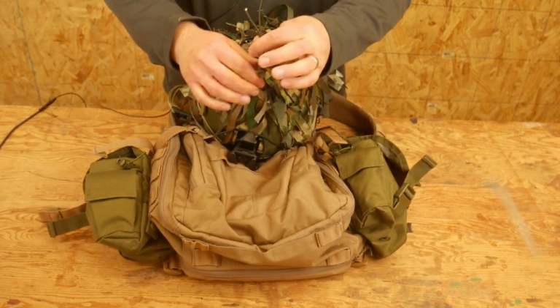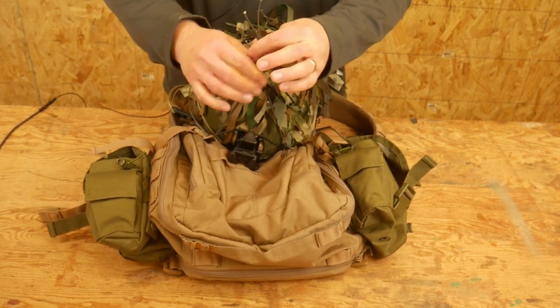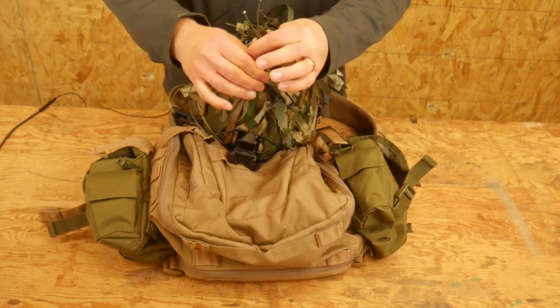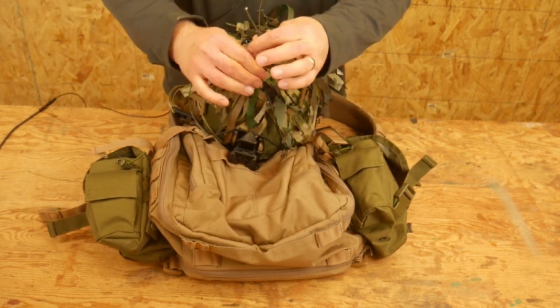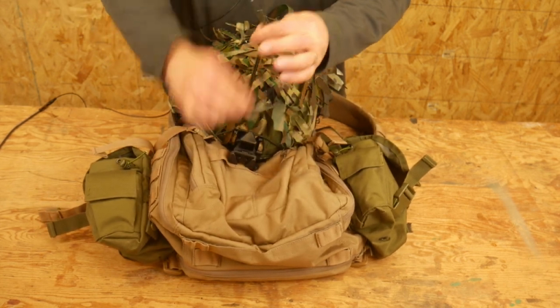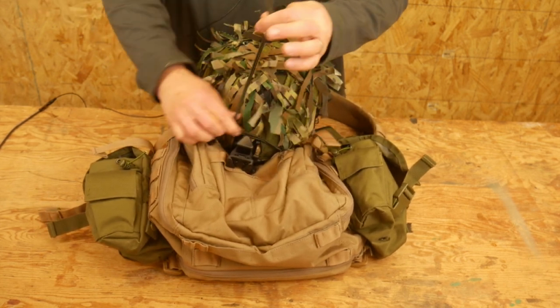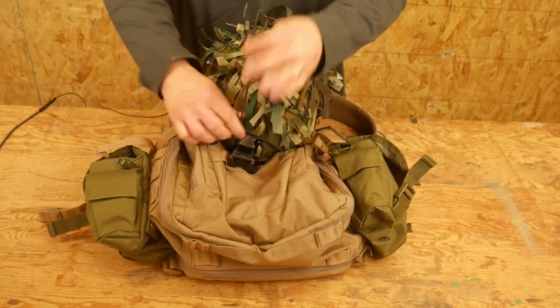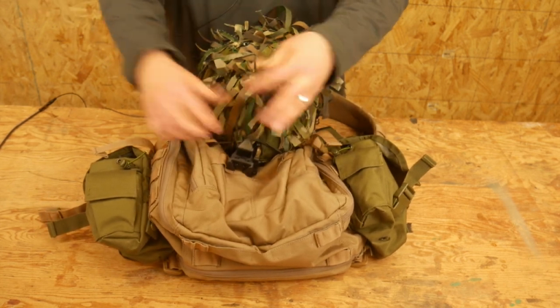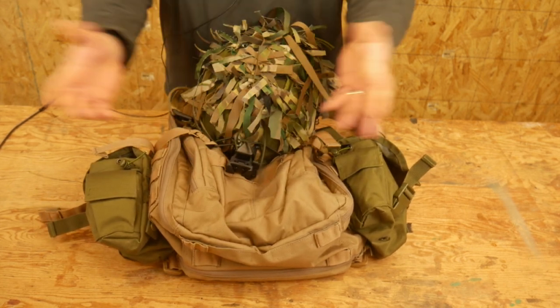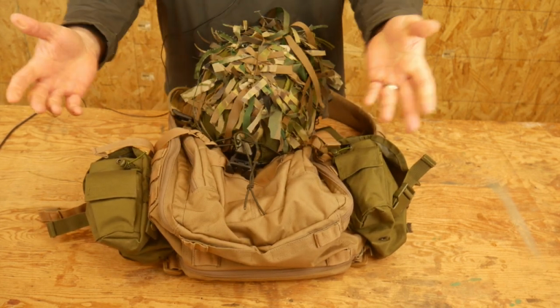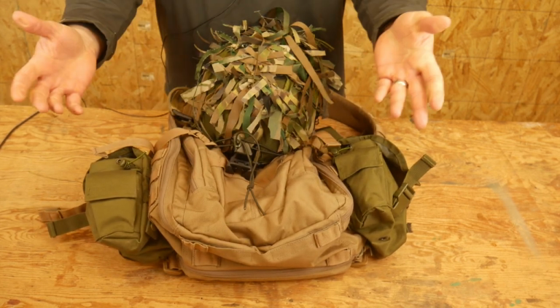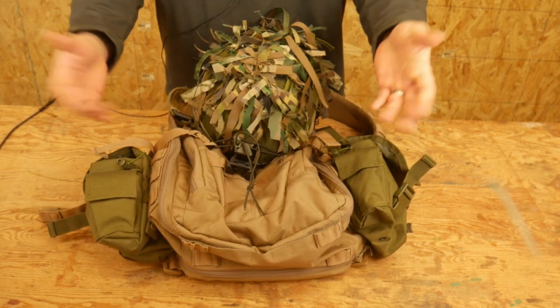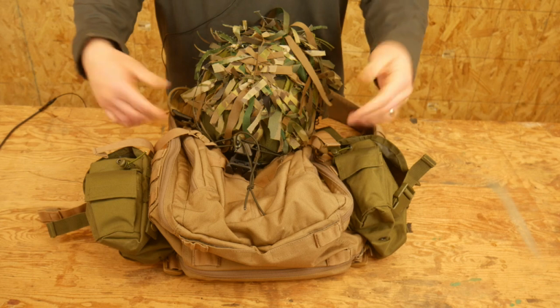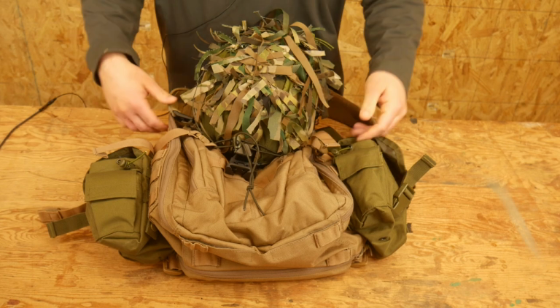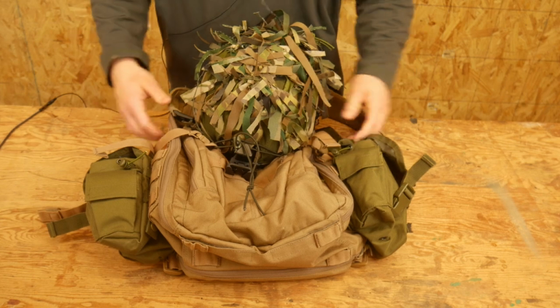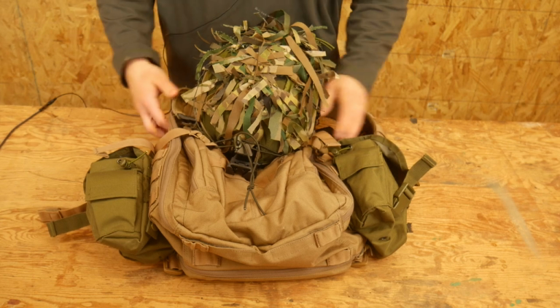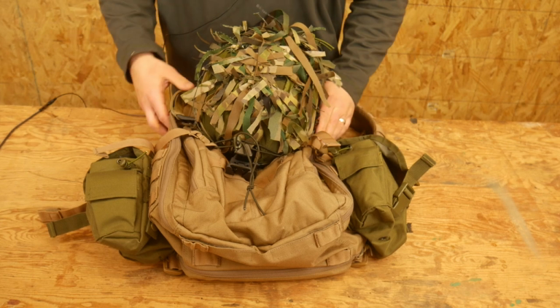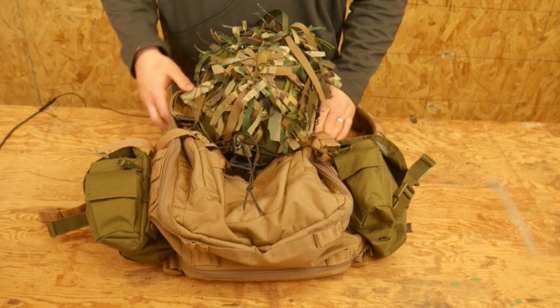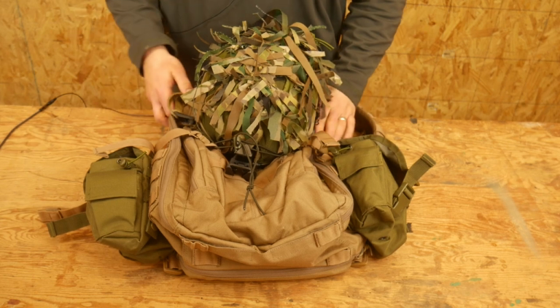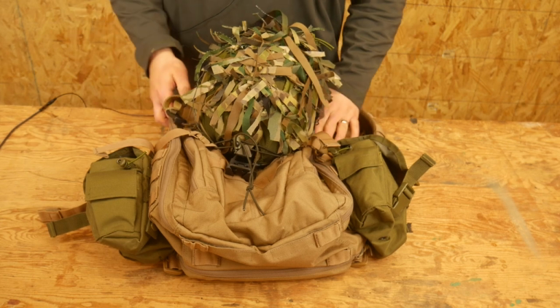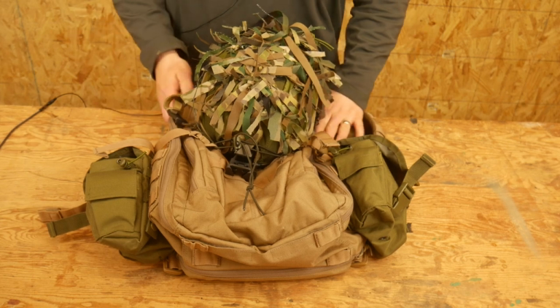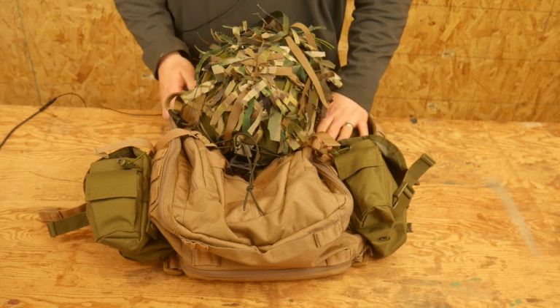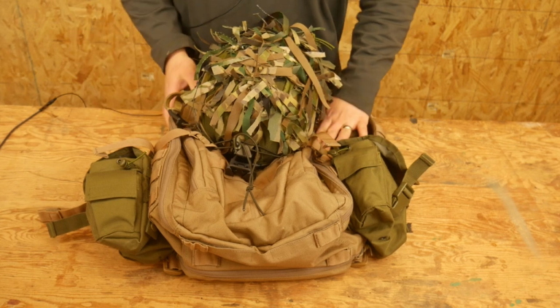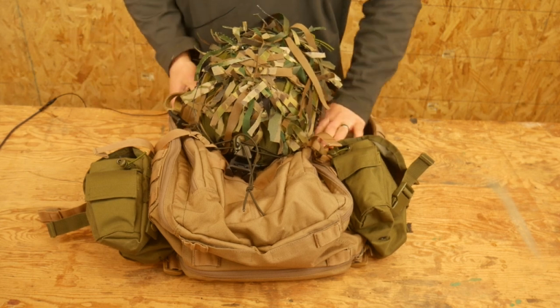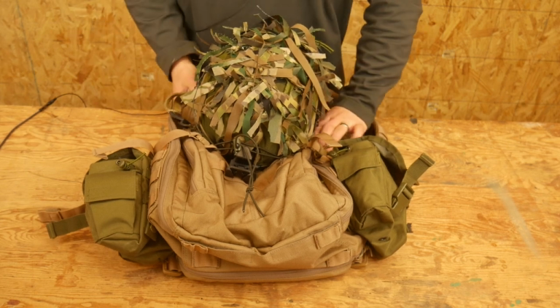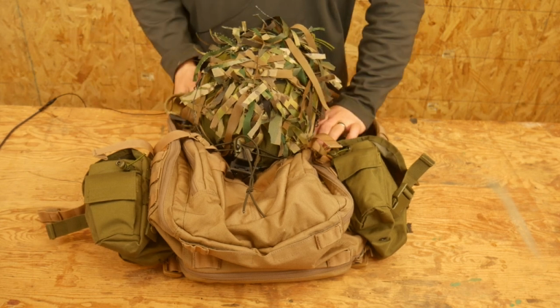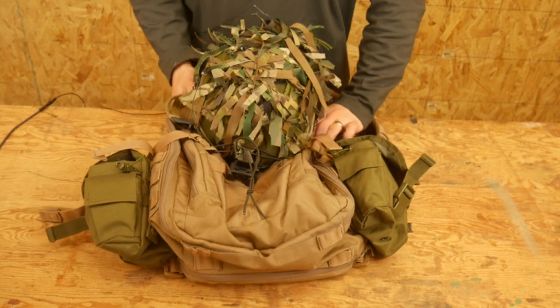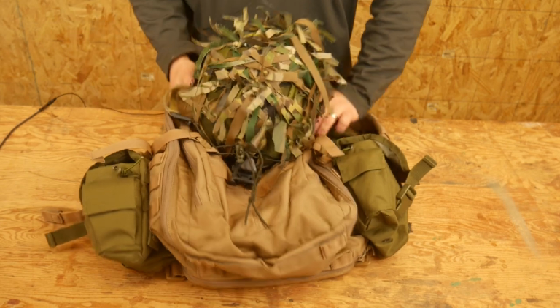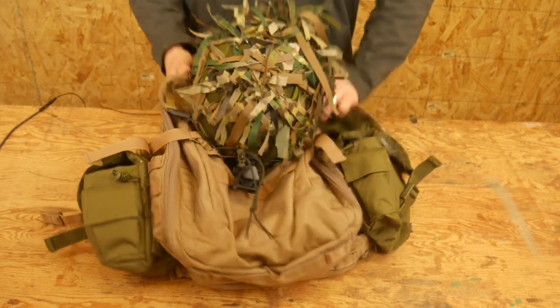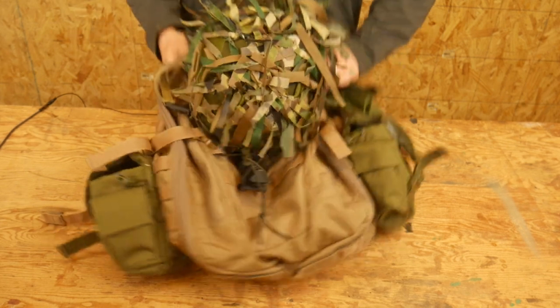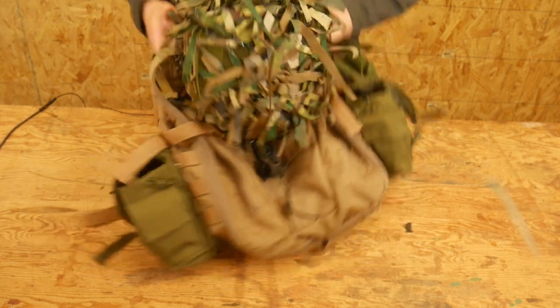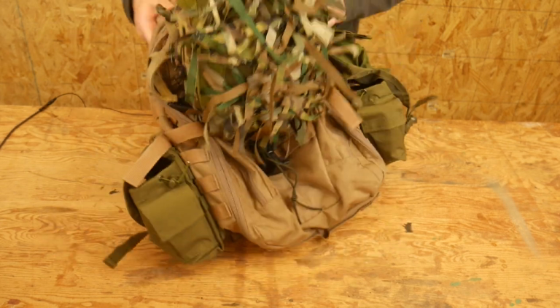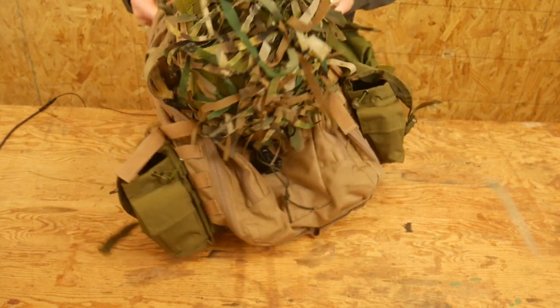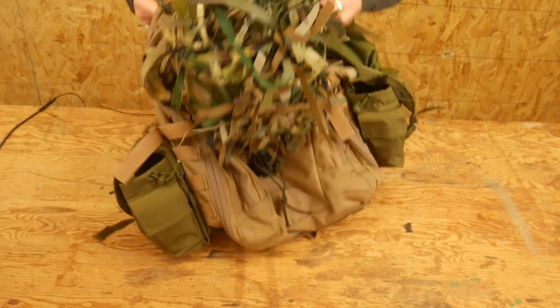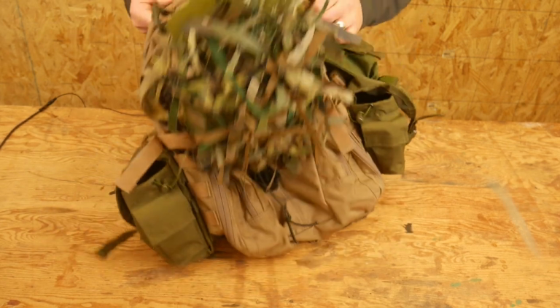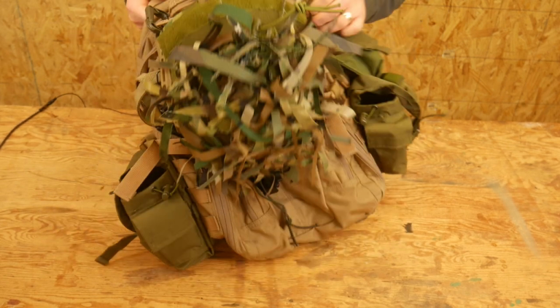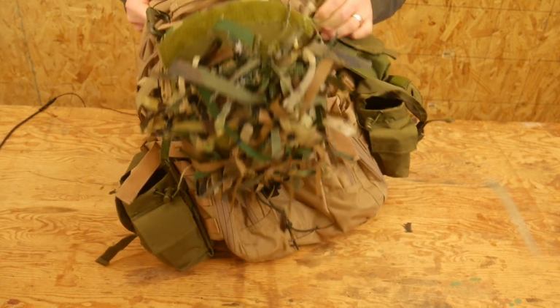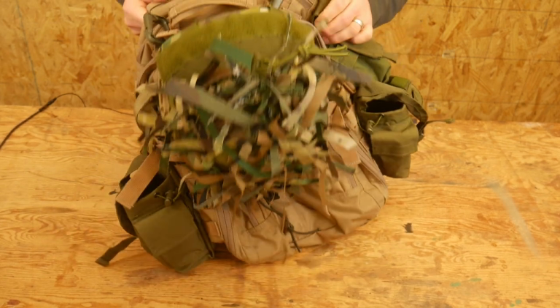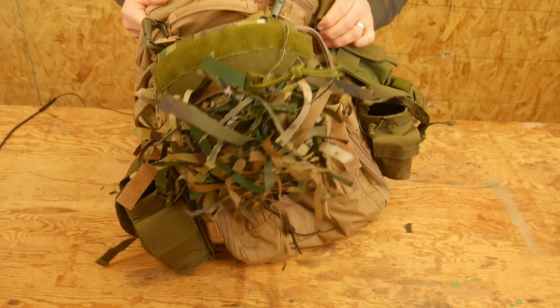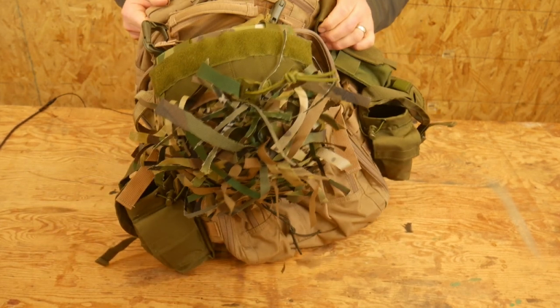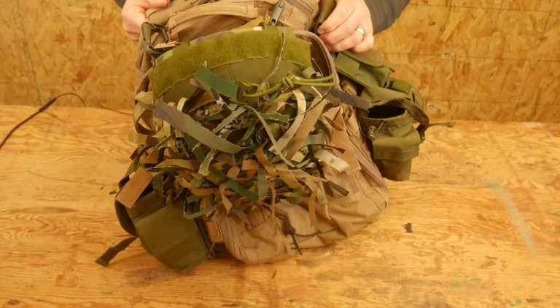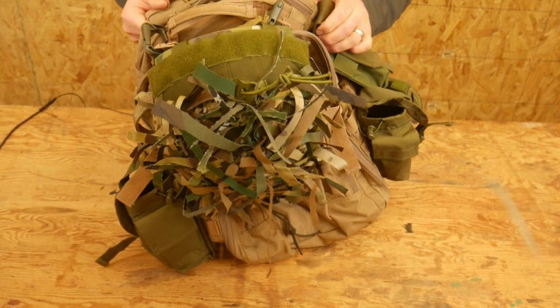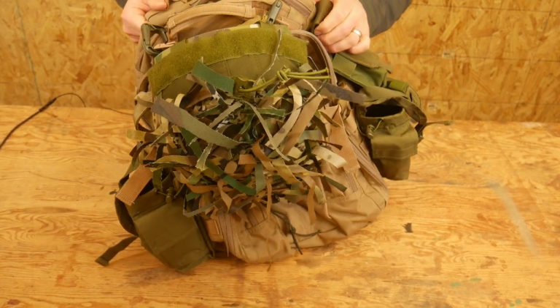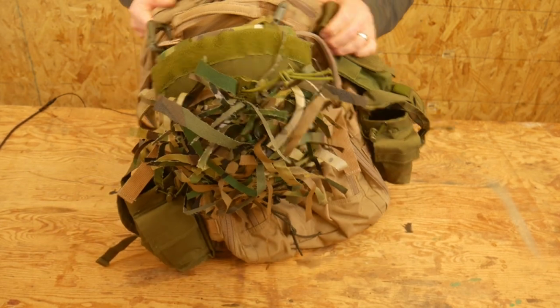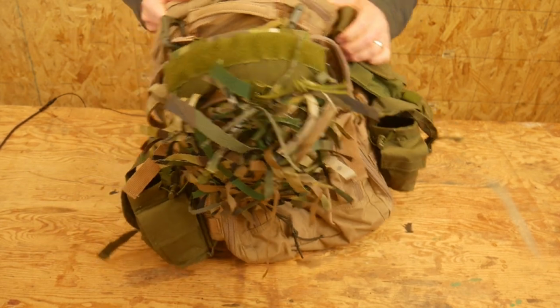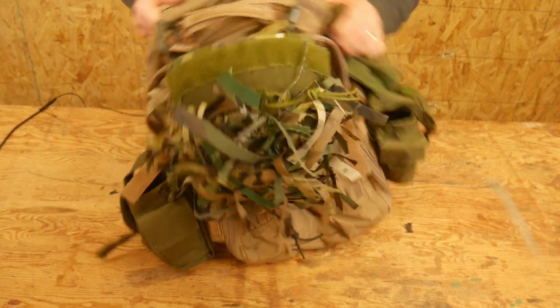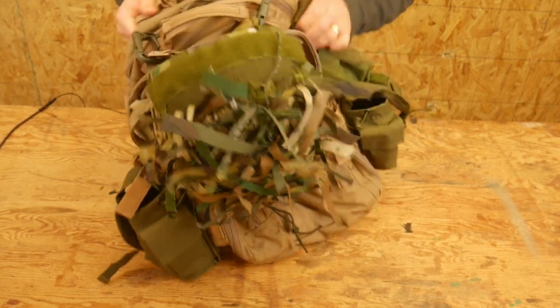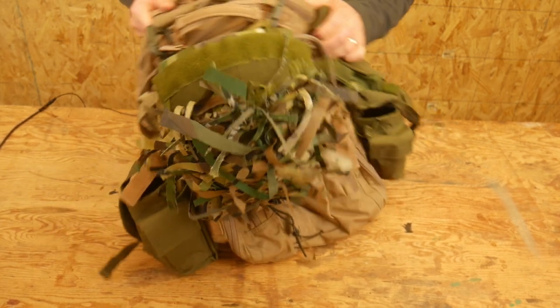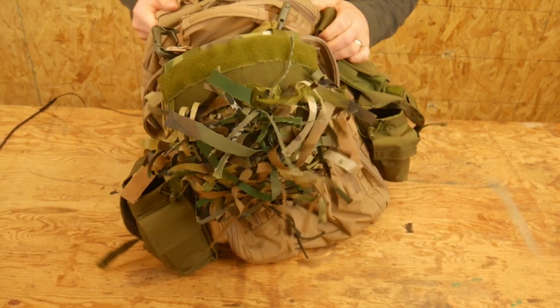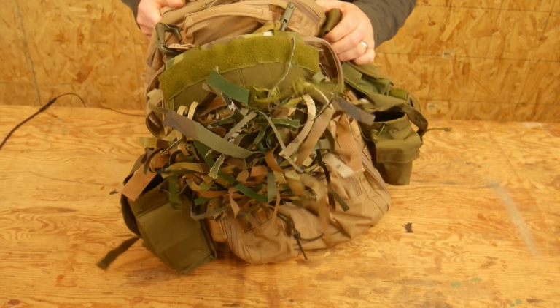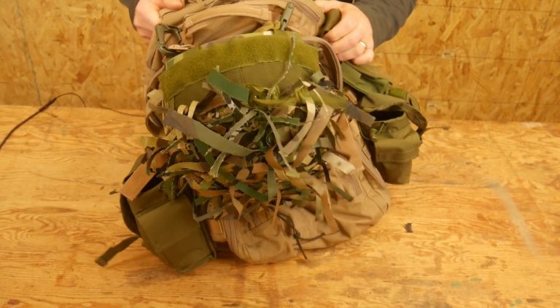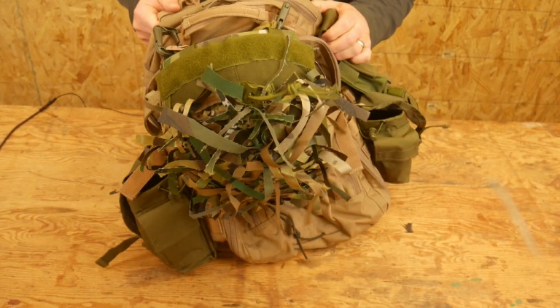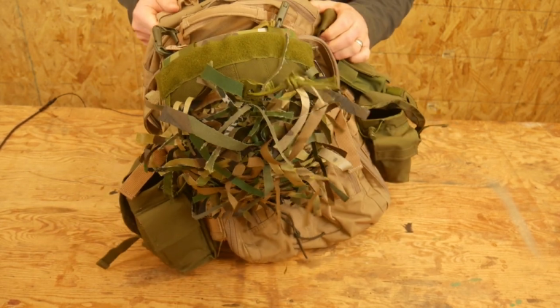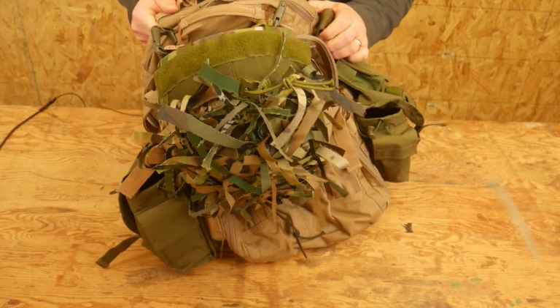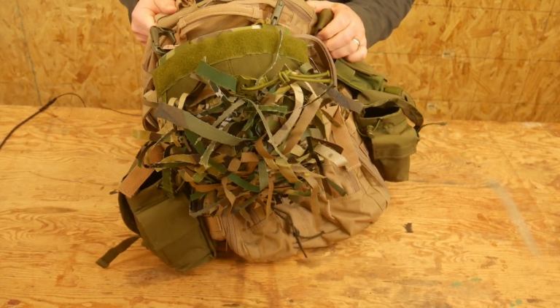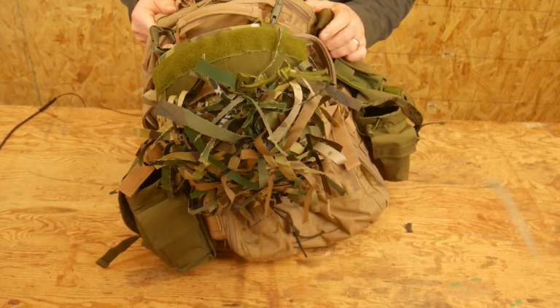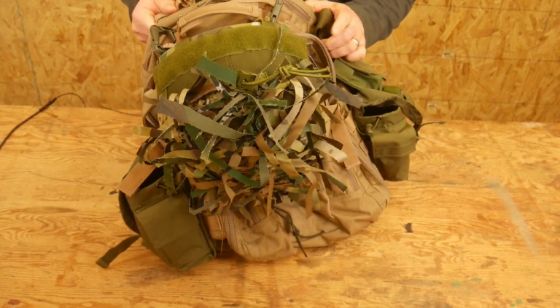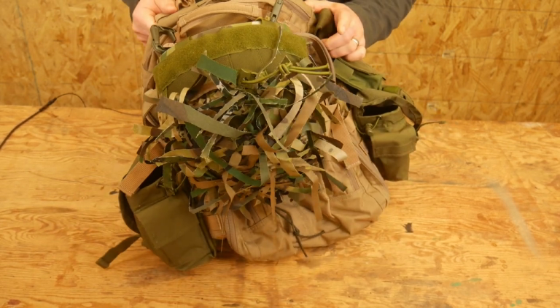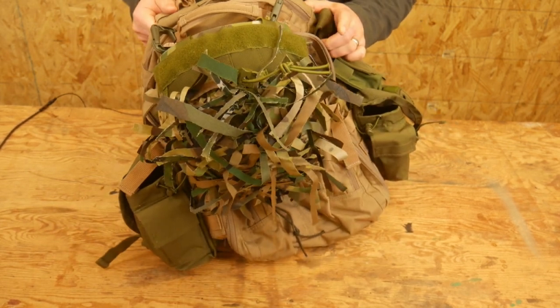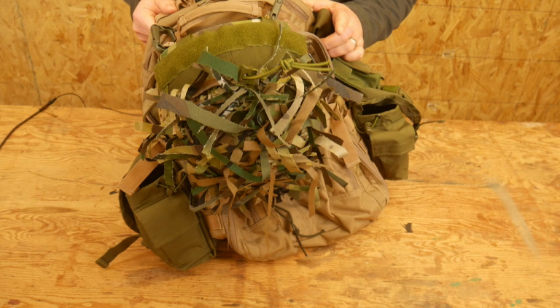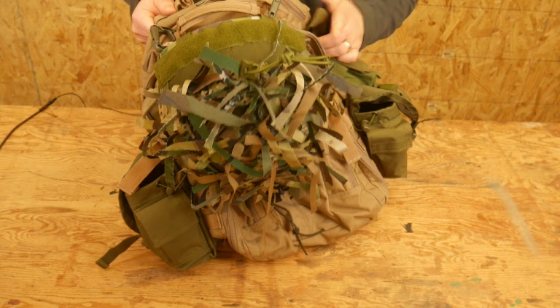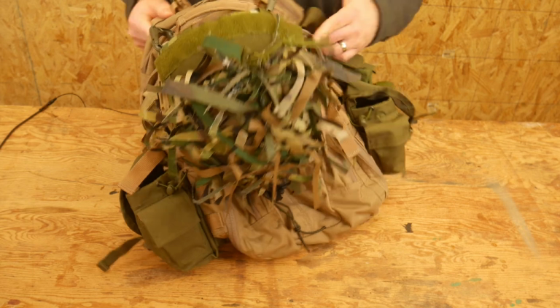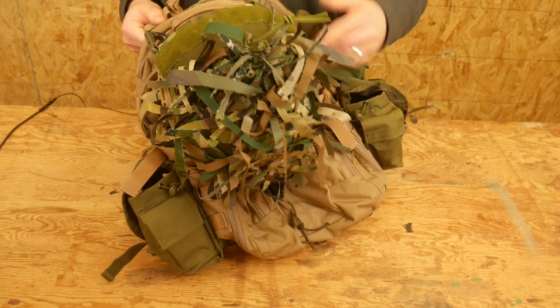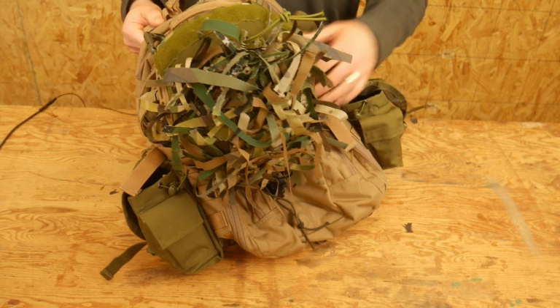If I need to snug it up at all, I can snug it up a little bit. And from there, I'm going to be able to run my helmet off my backpack.